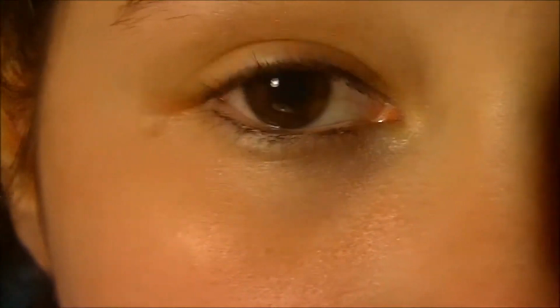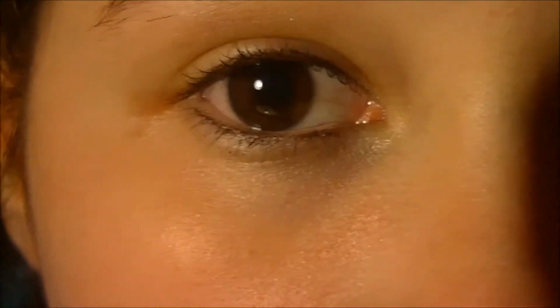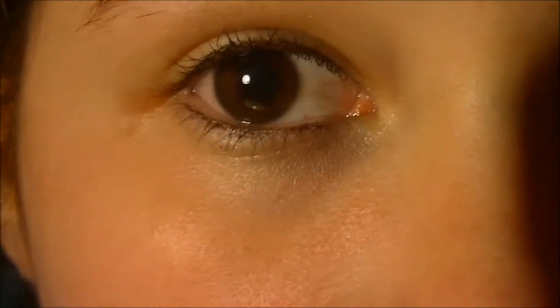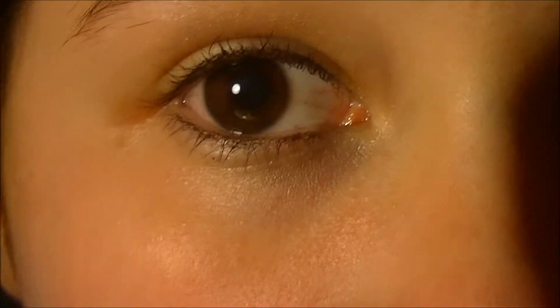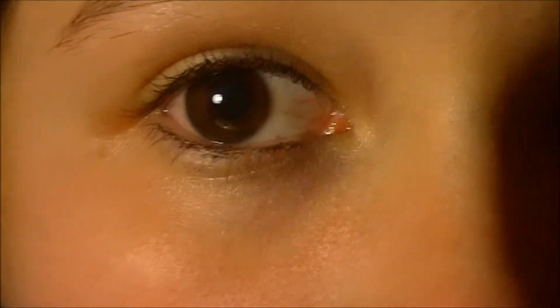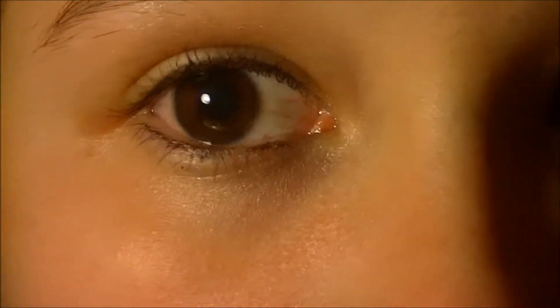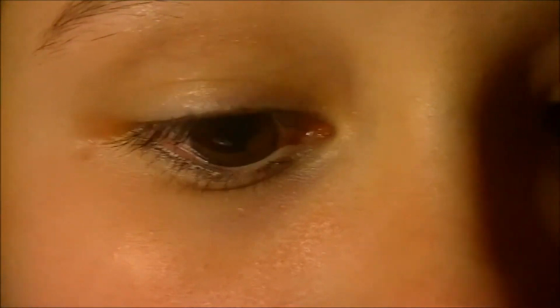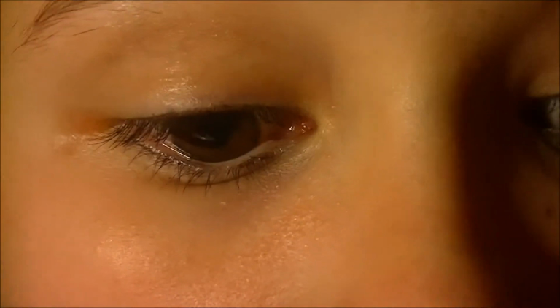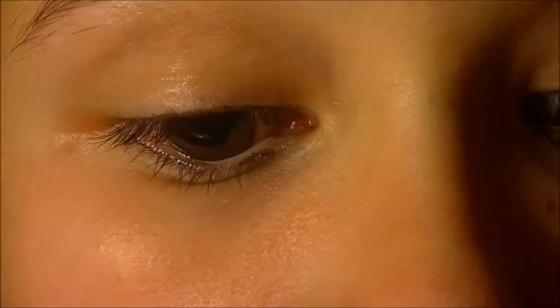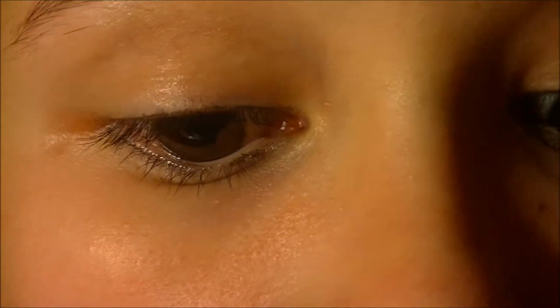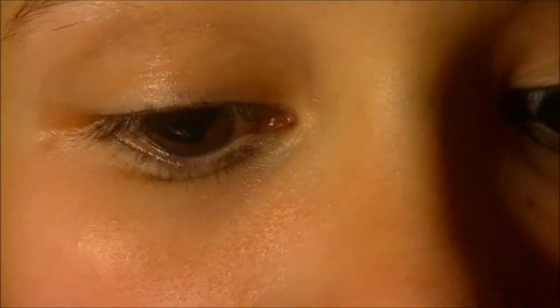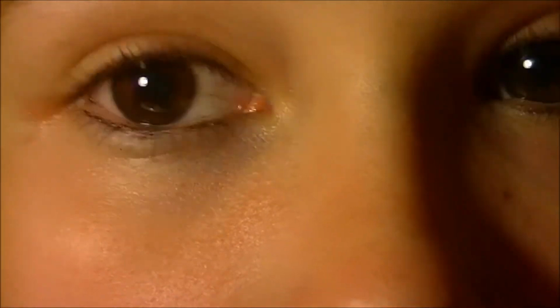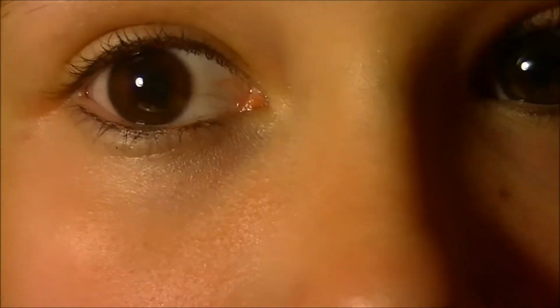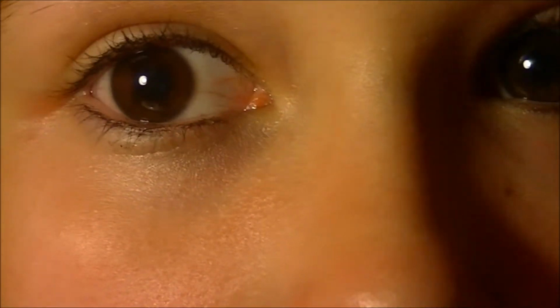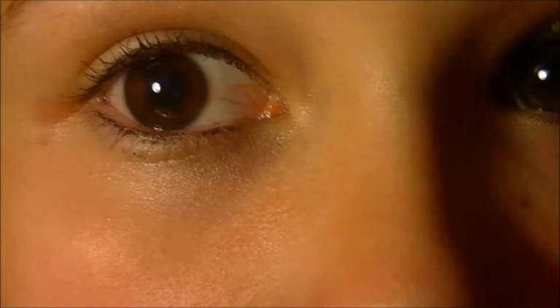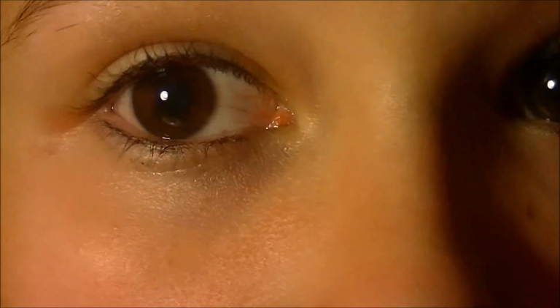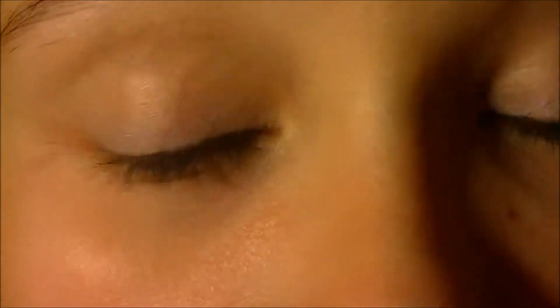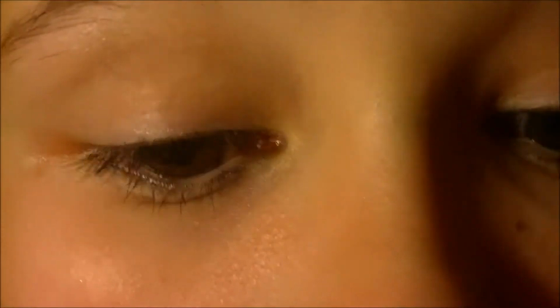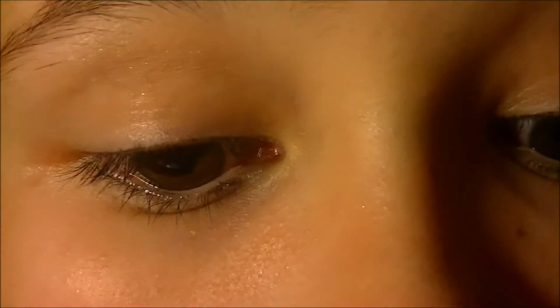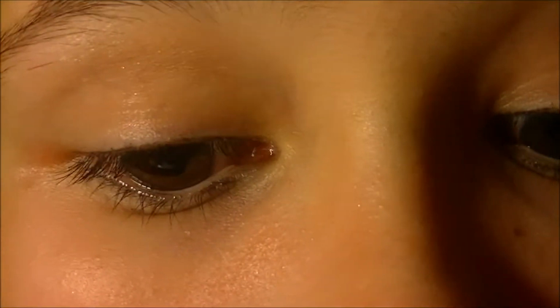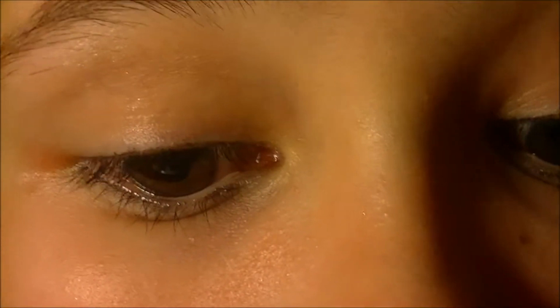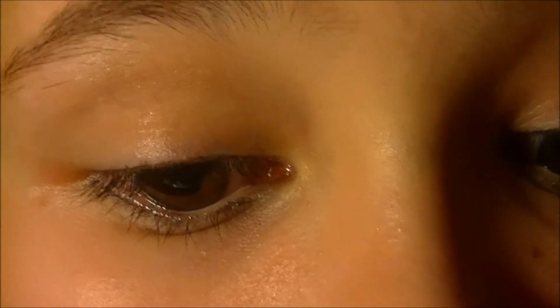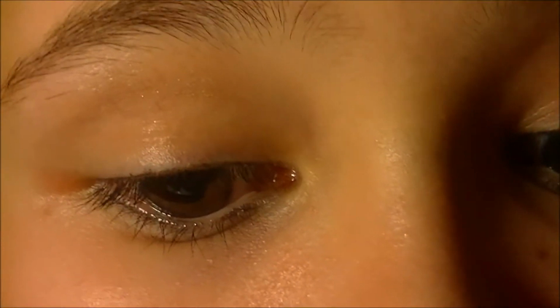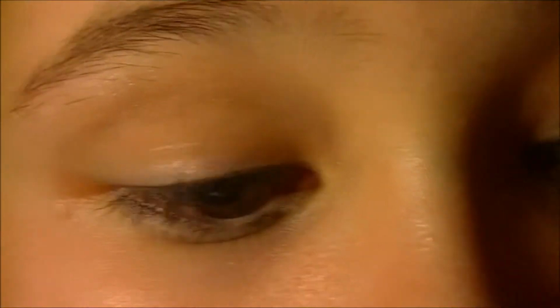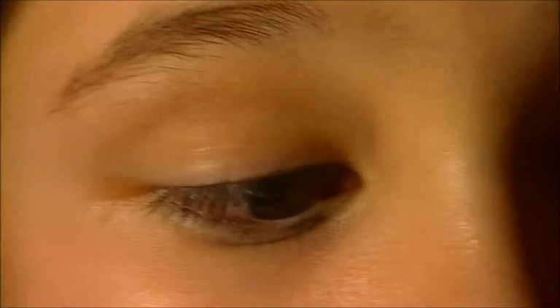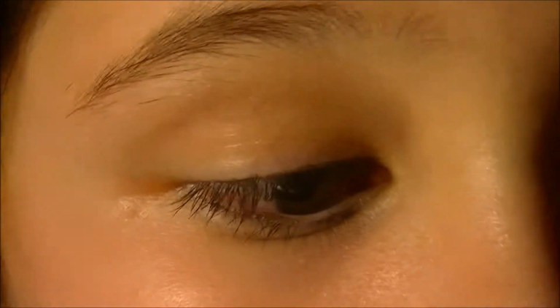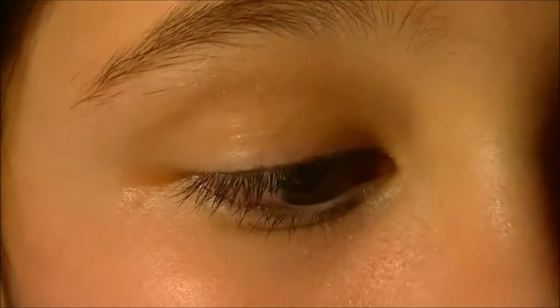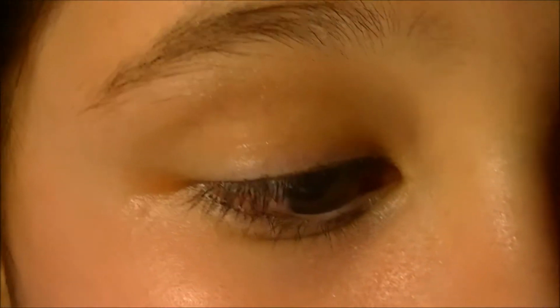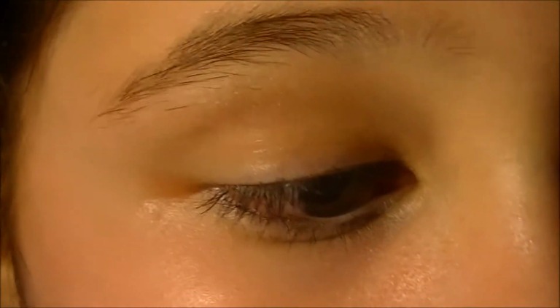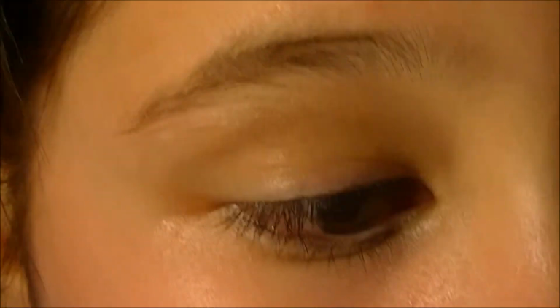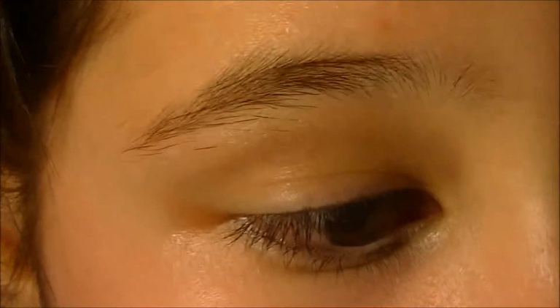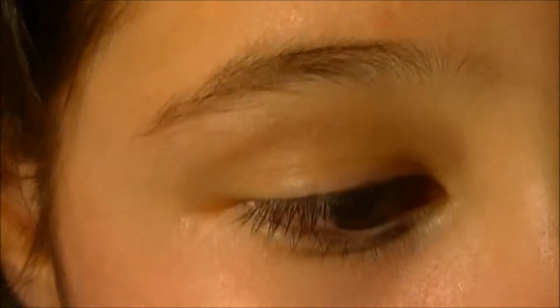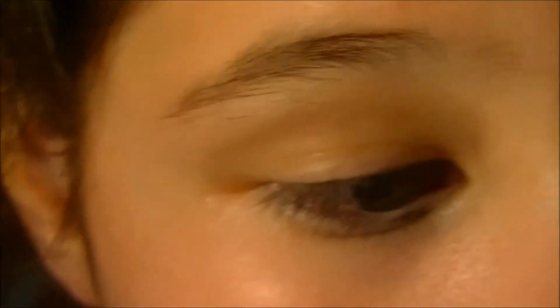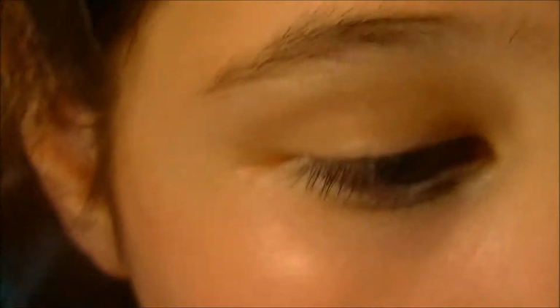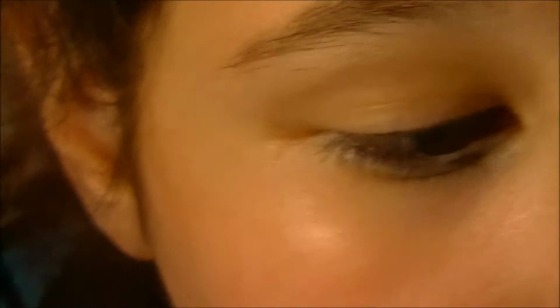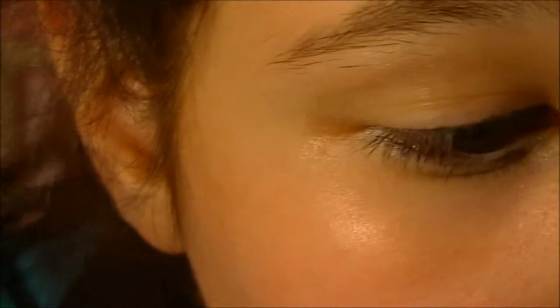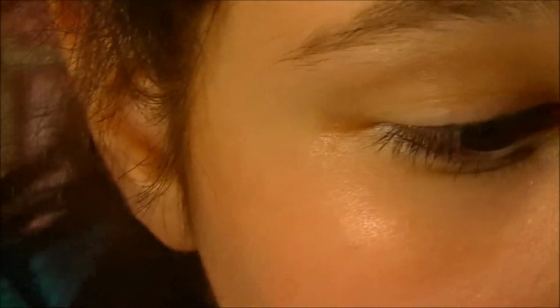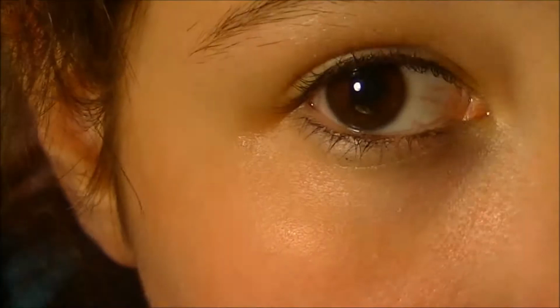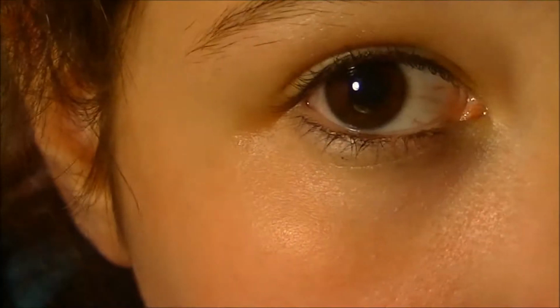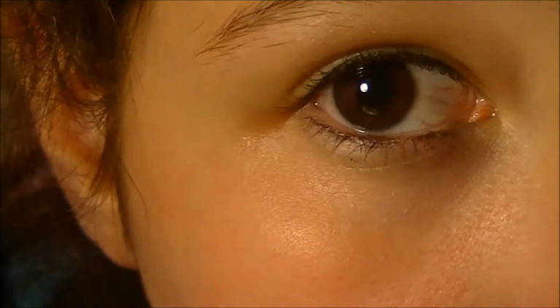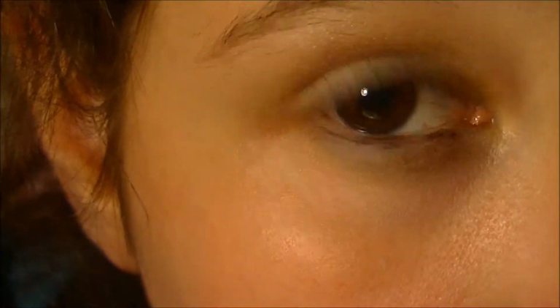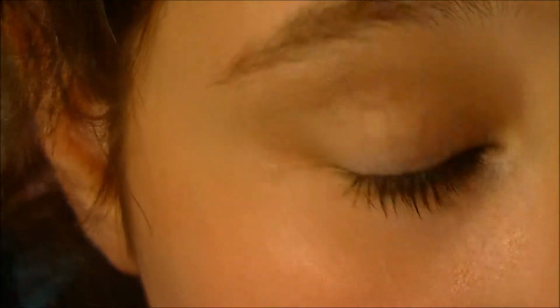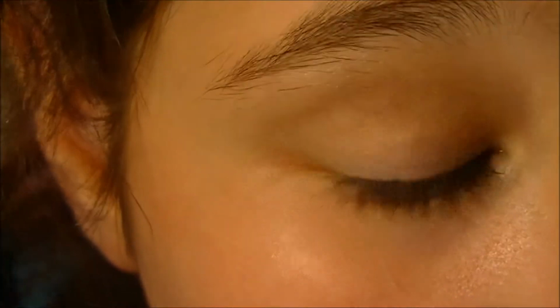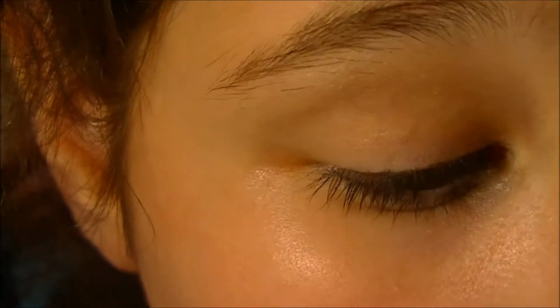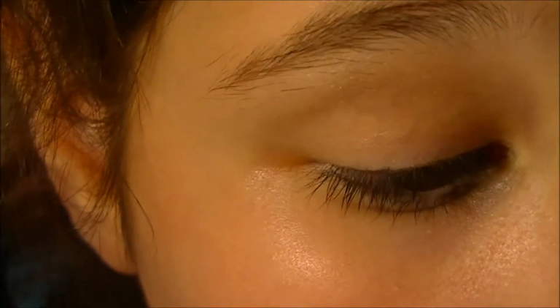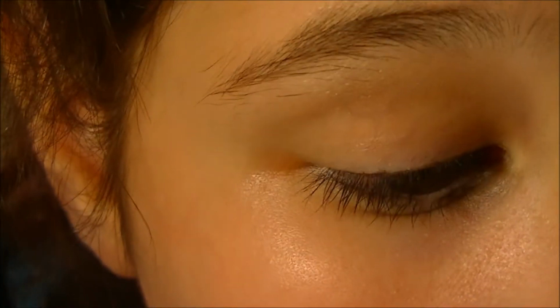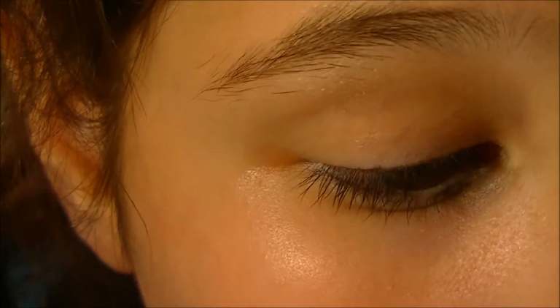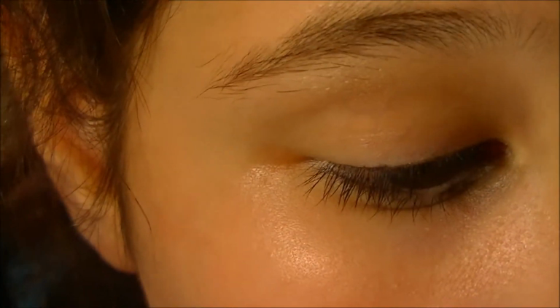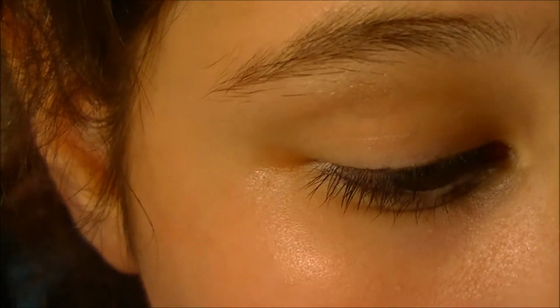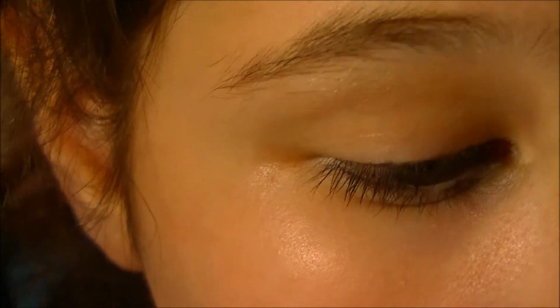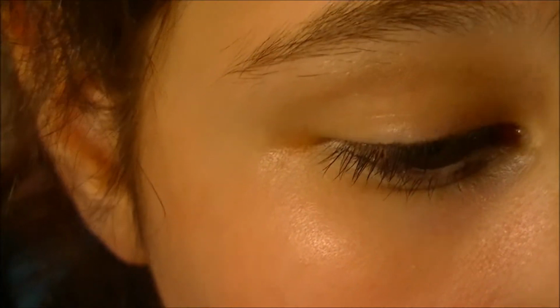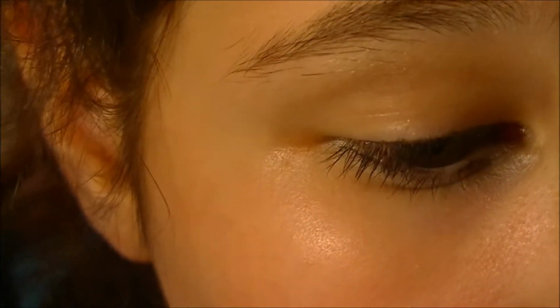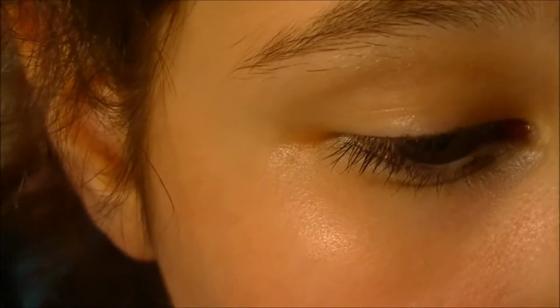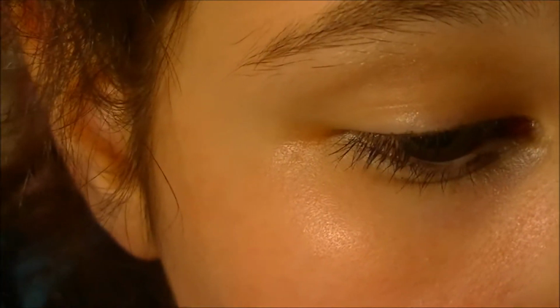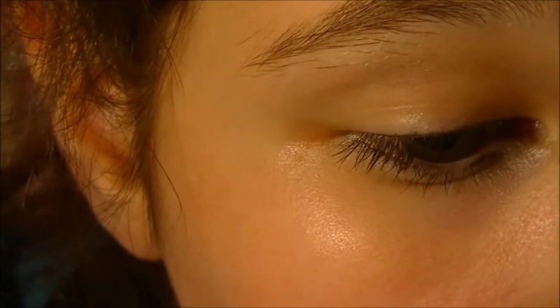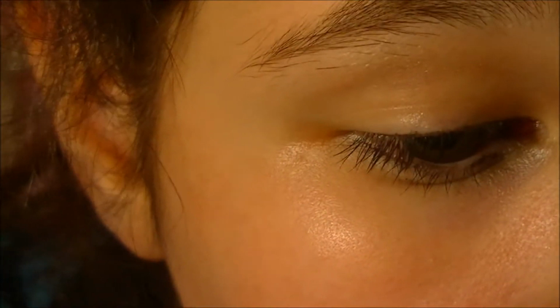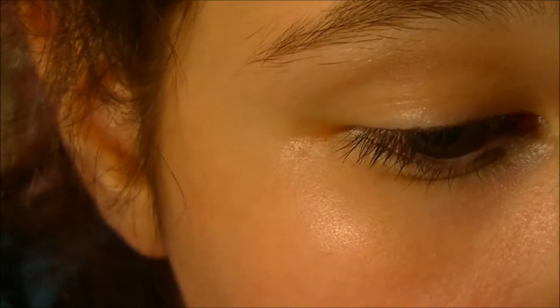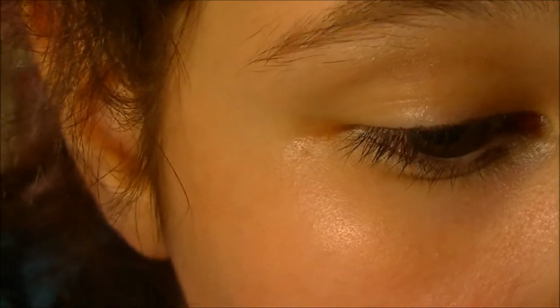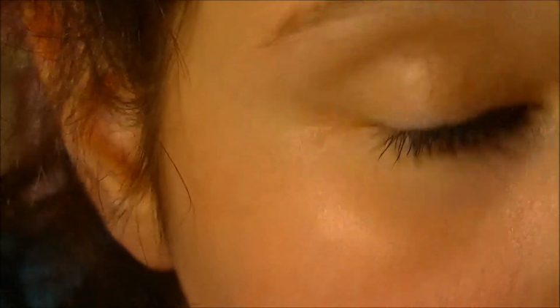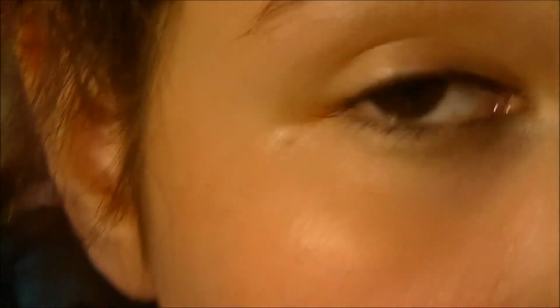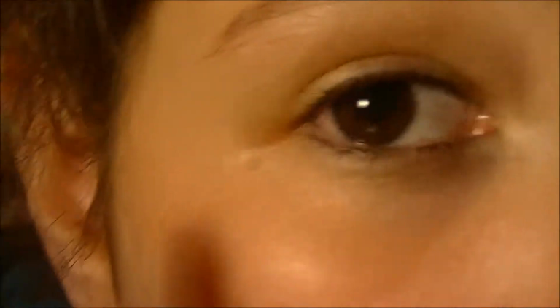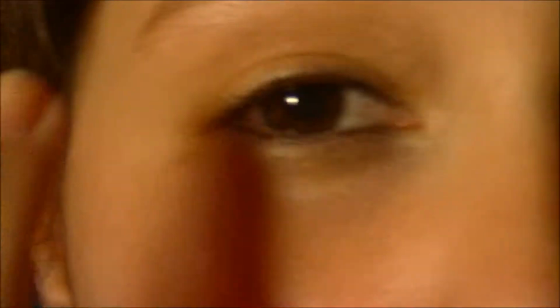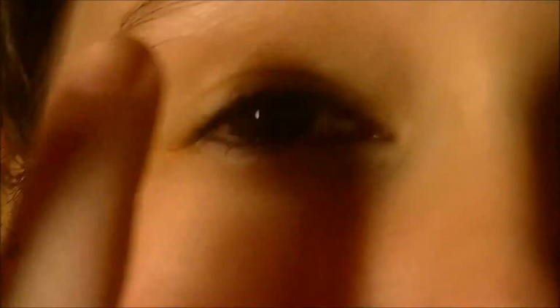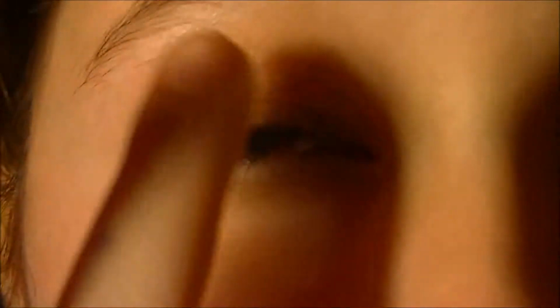Now first, what you're going to do is take the MAC eyeshadow in Naked Lunch and put that all over your lid using your finger.